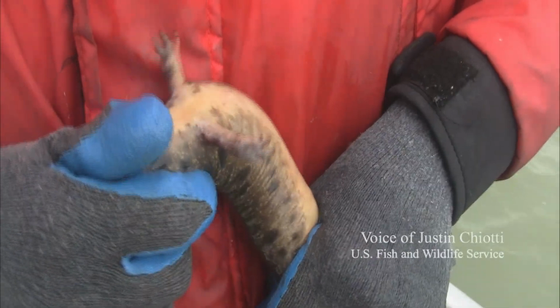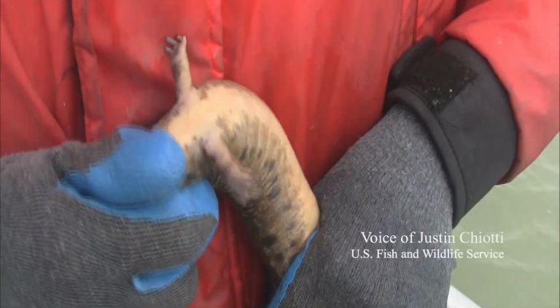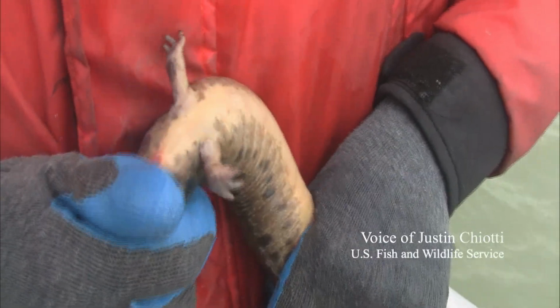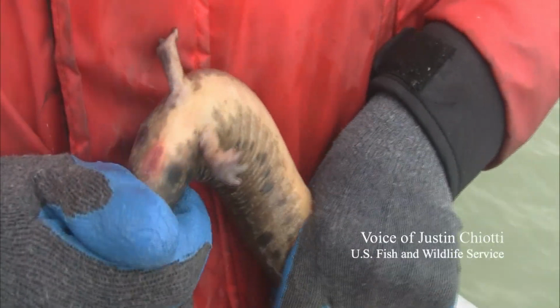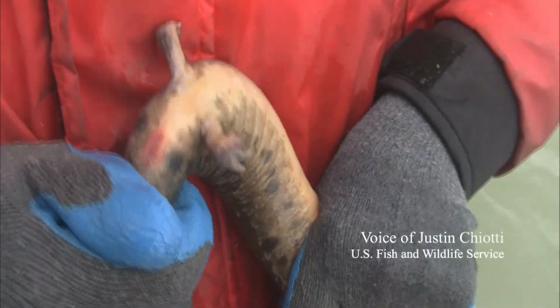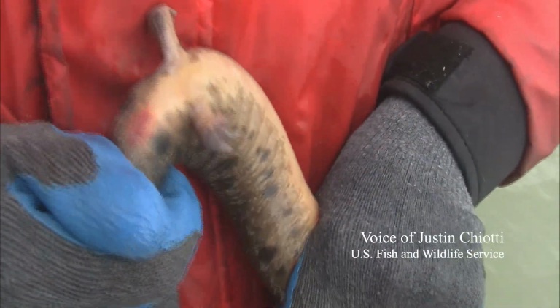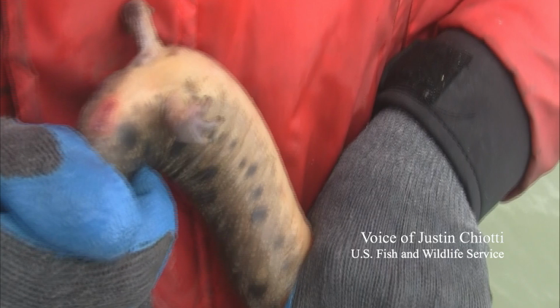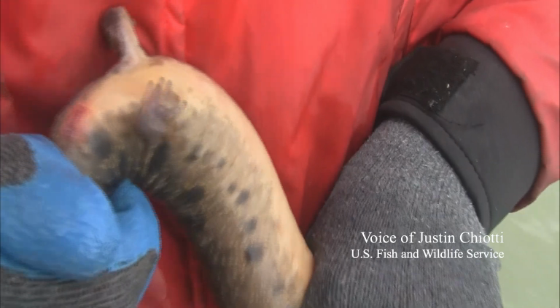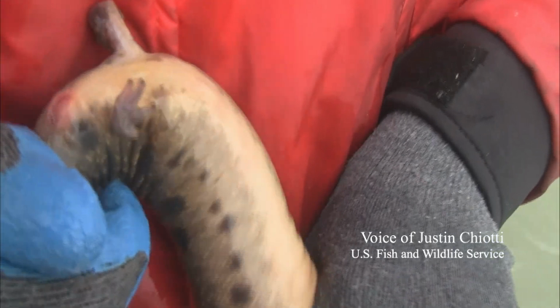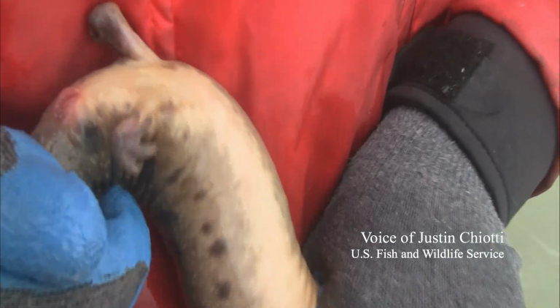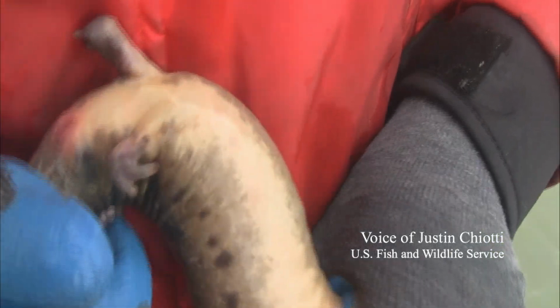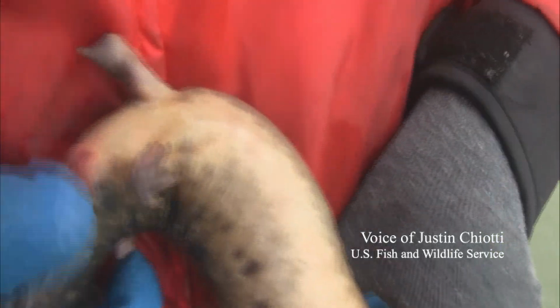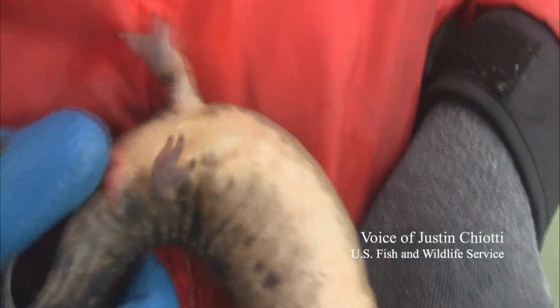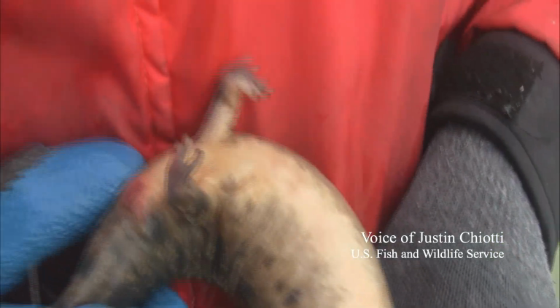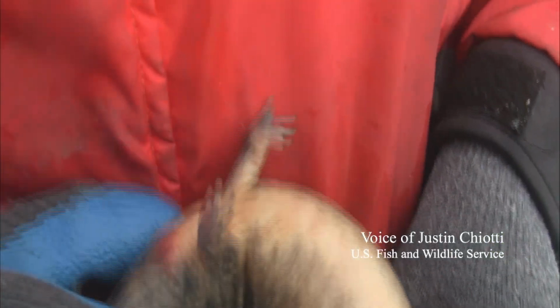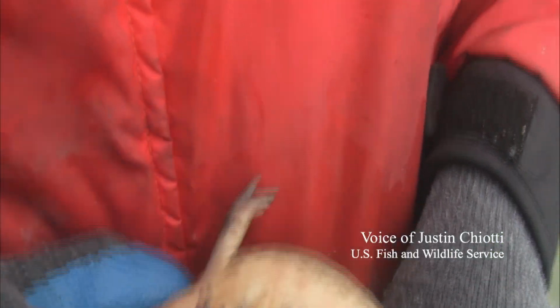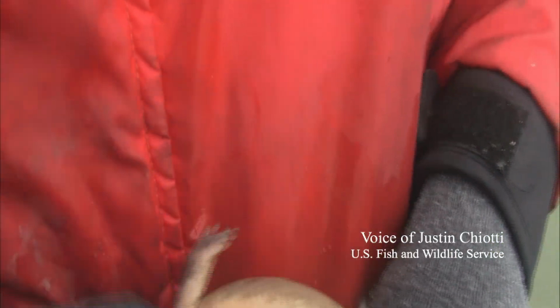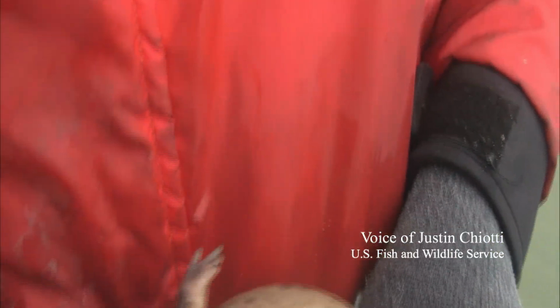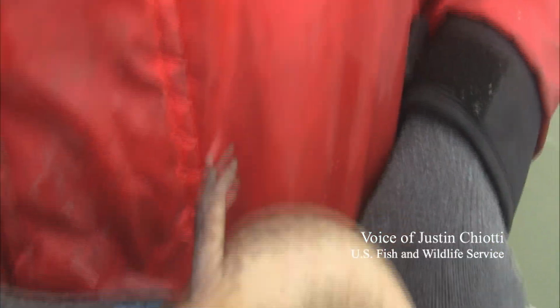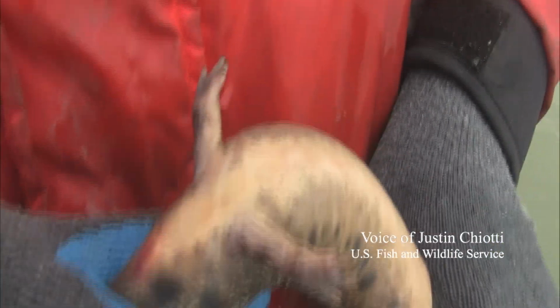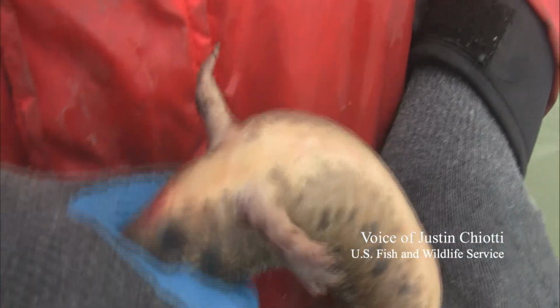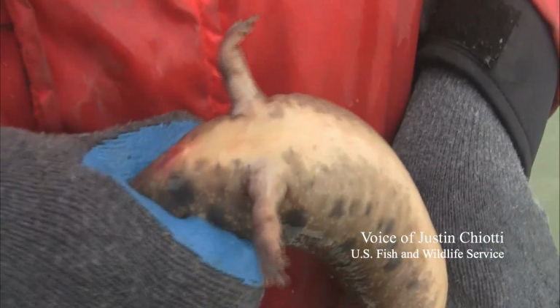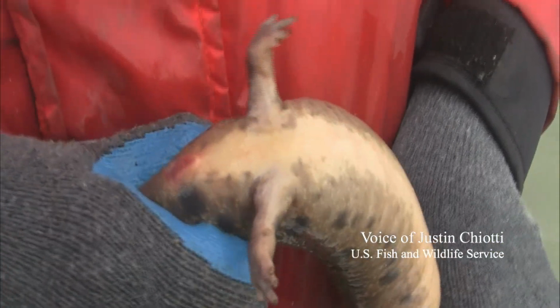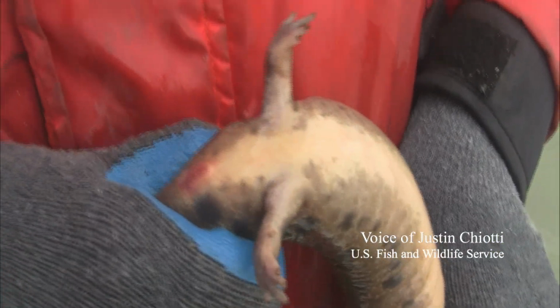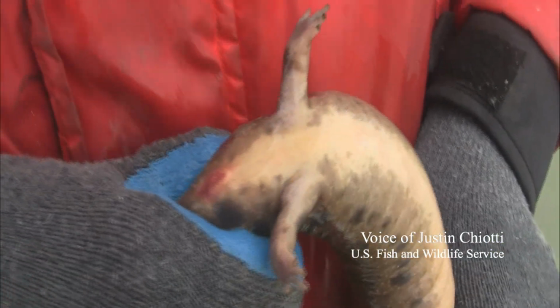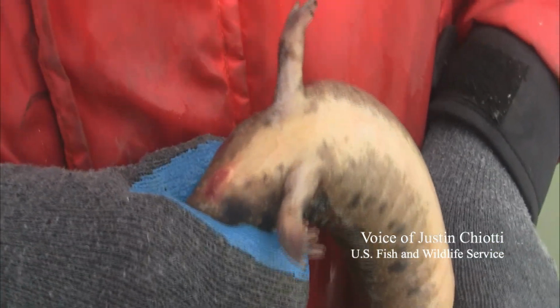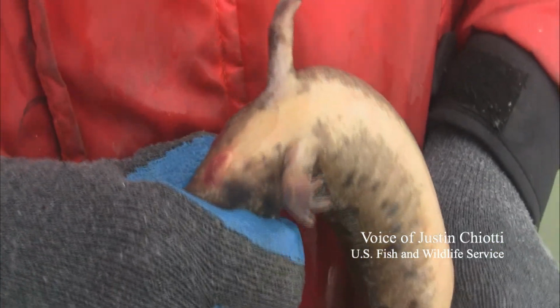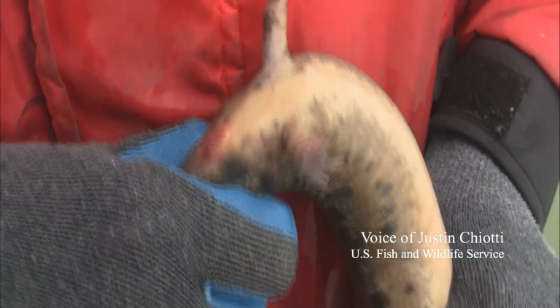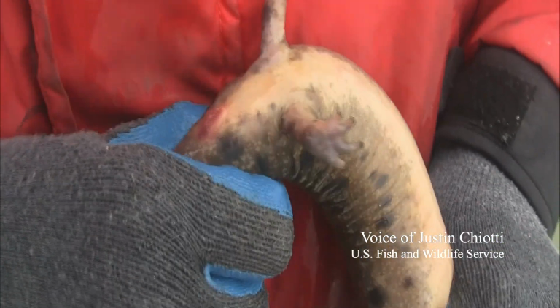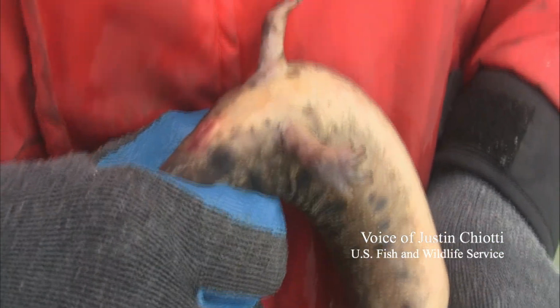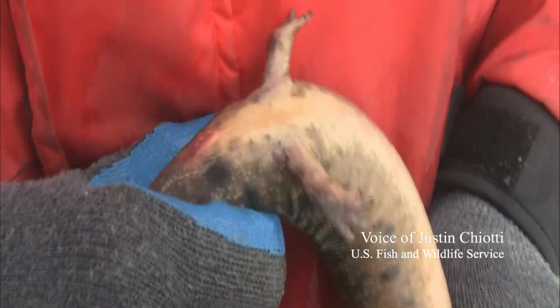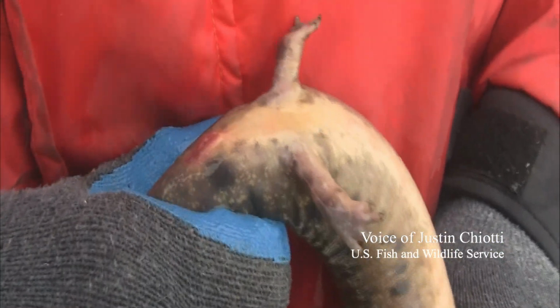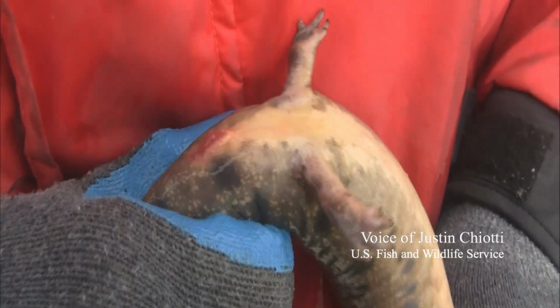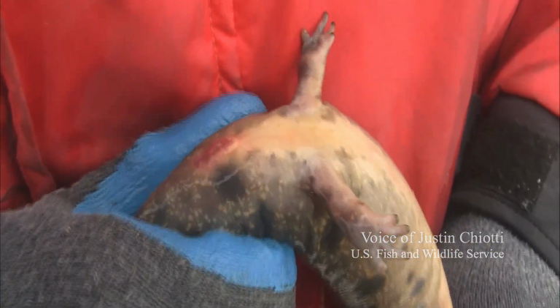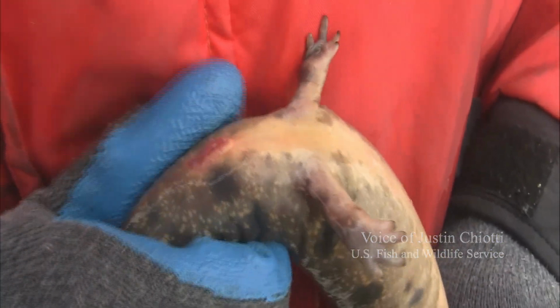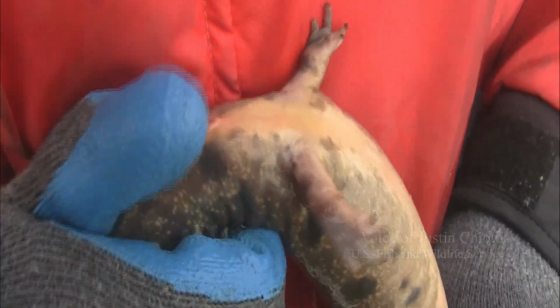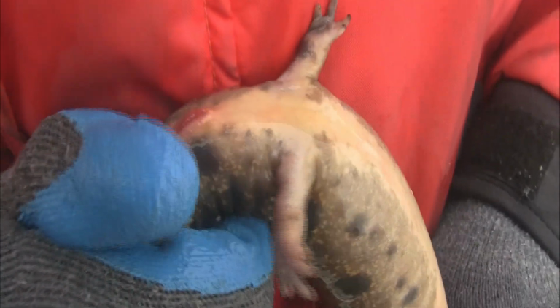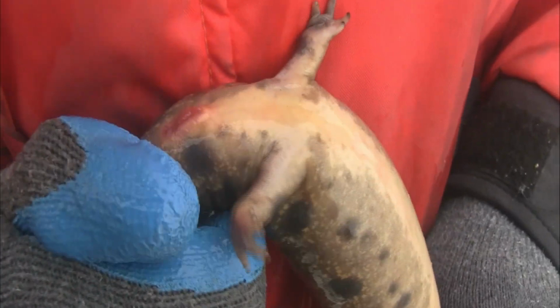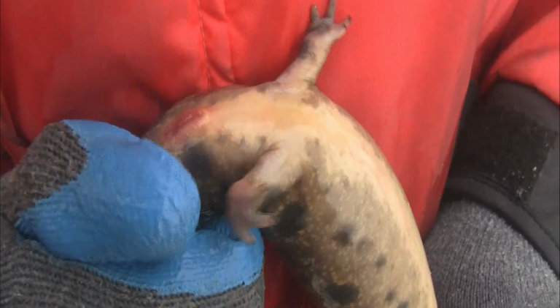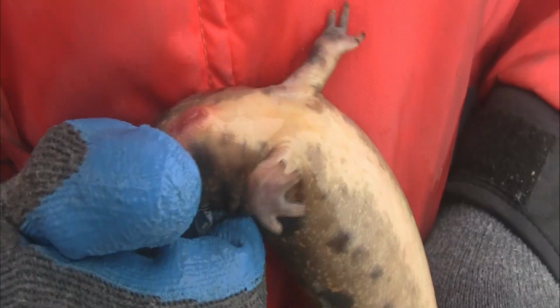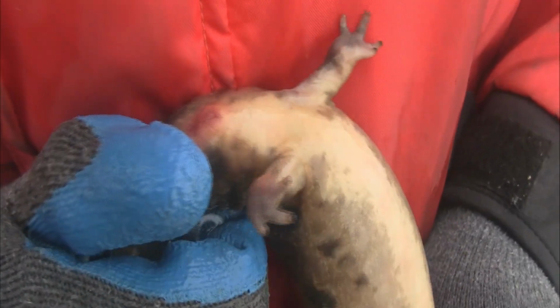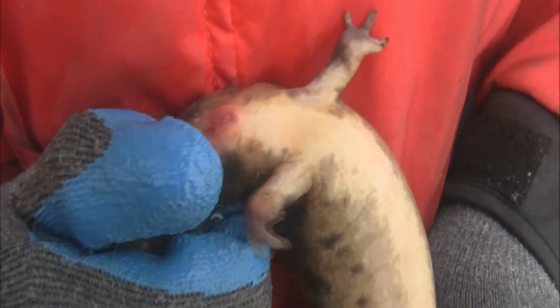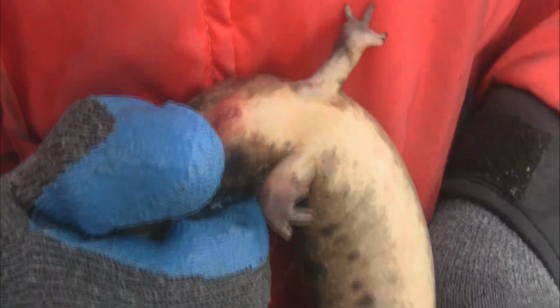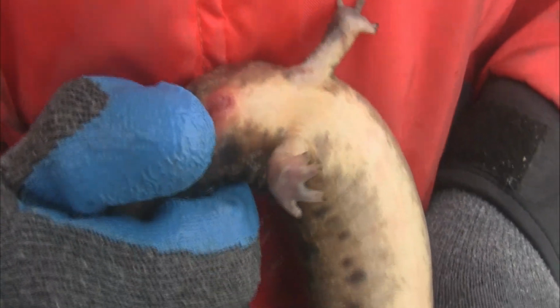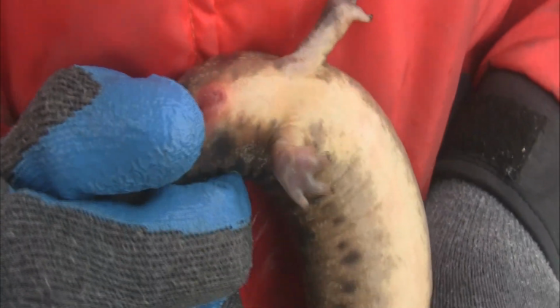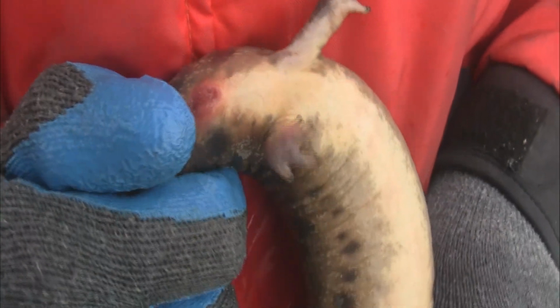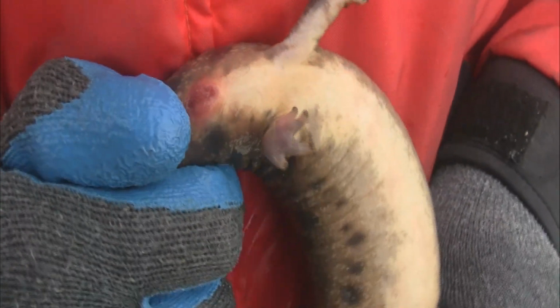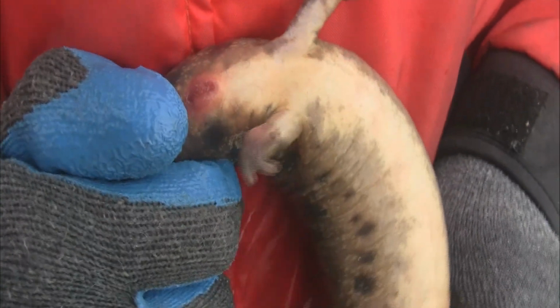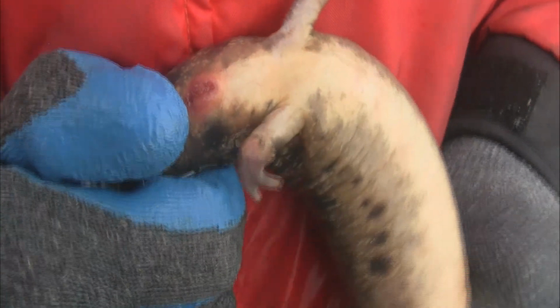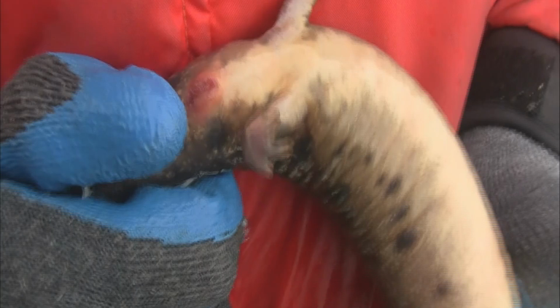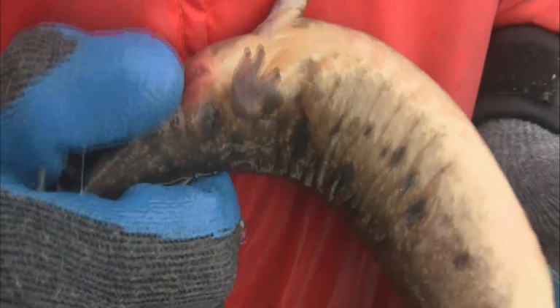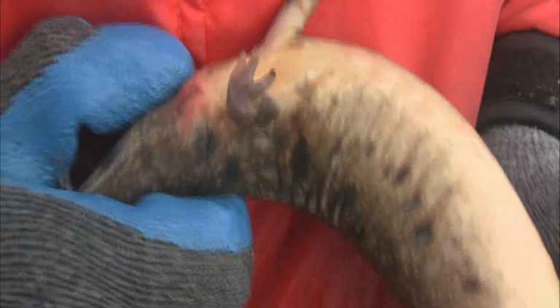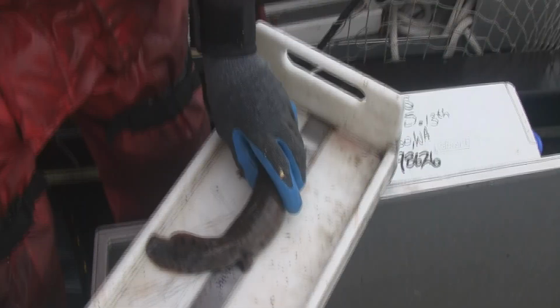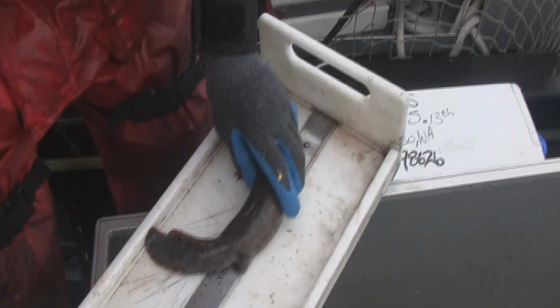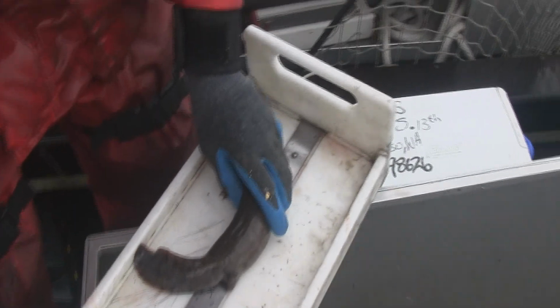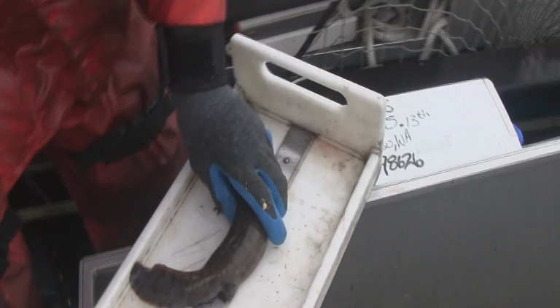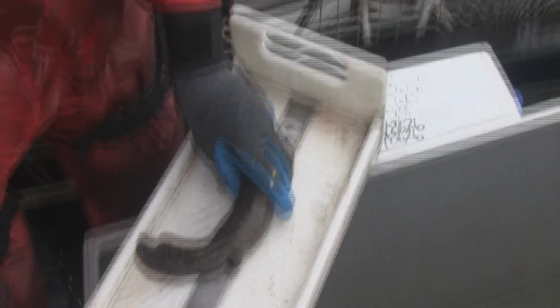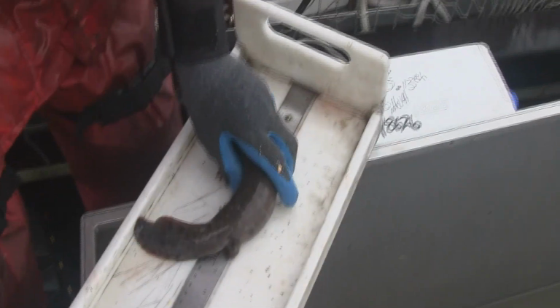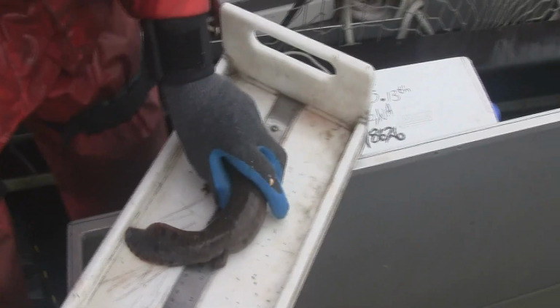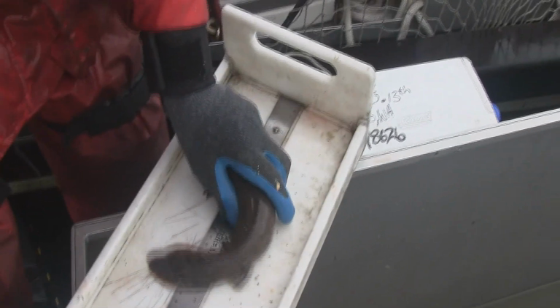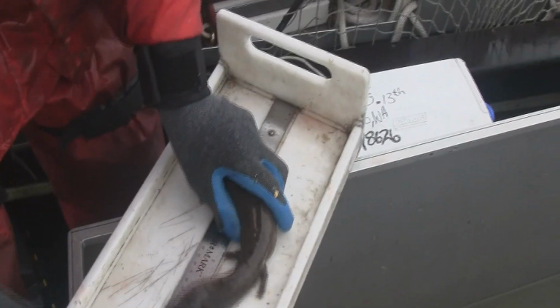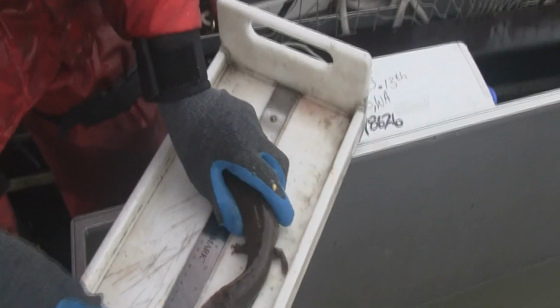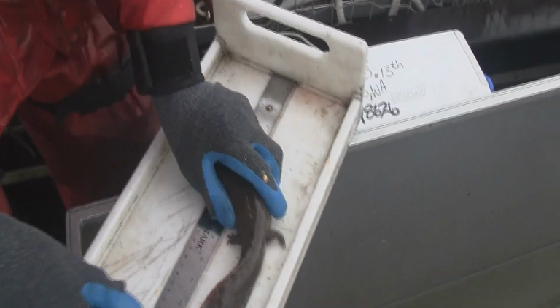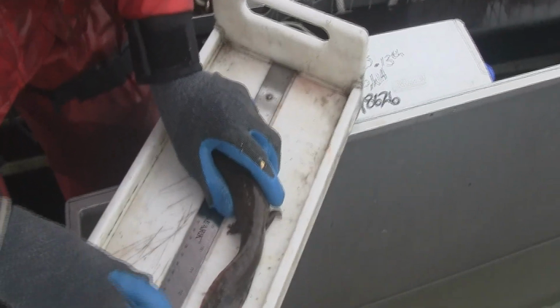Mud puppies are an indicator of the ecosystem and the health of the river, and their conservation is a key part to sustainable, resilient ecosystems.